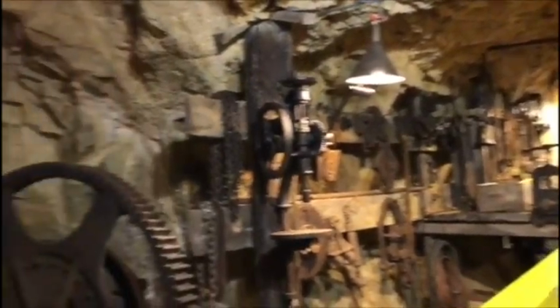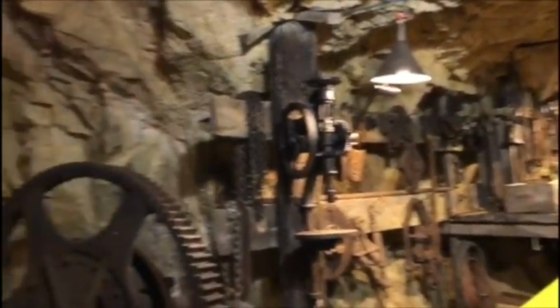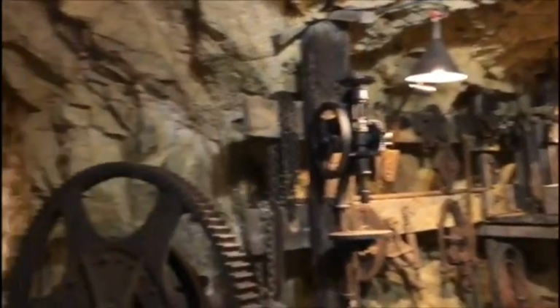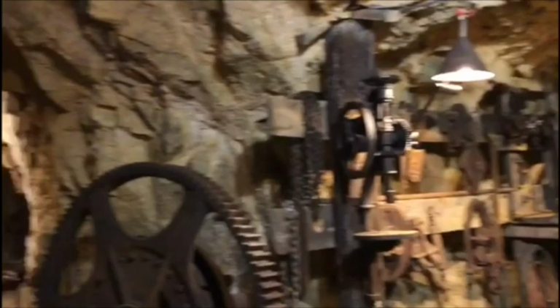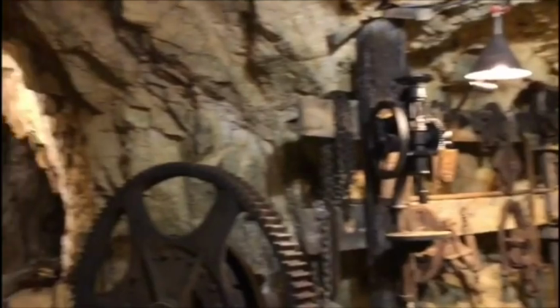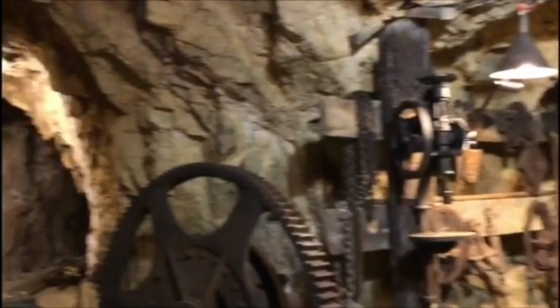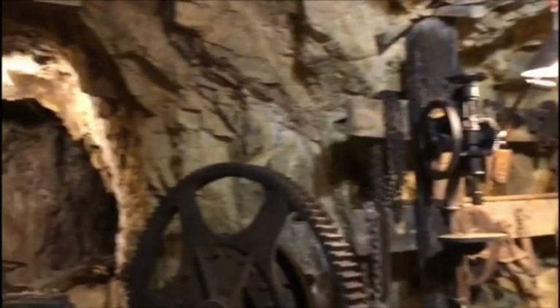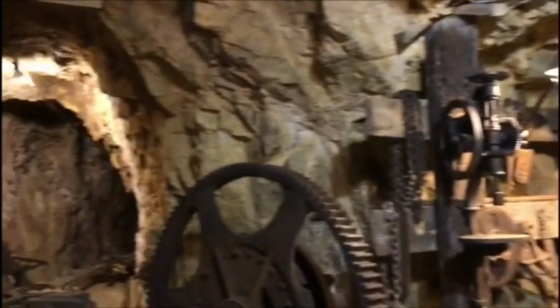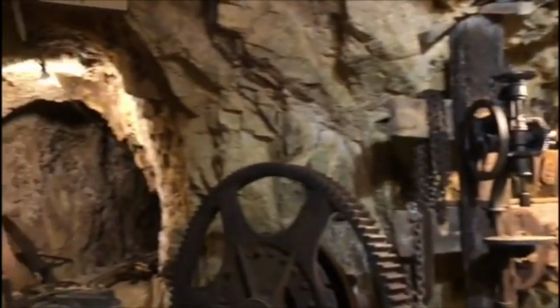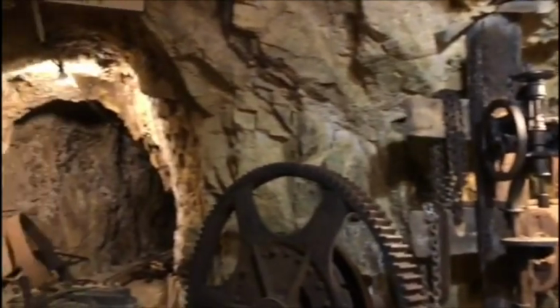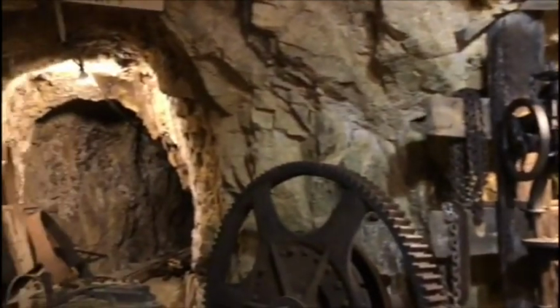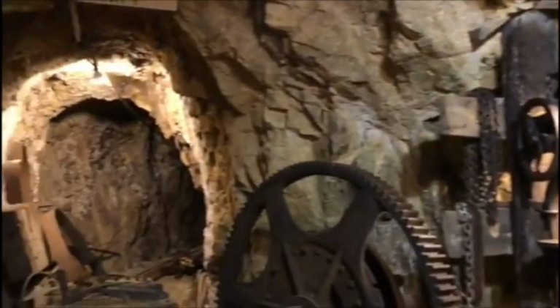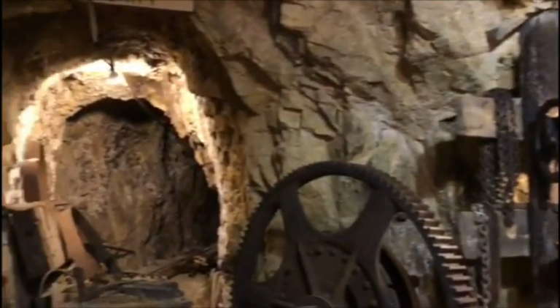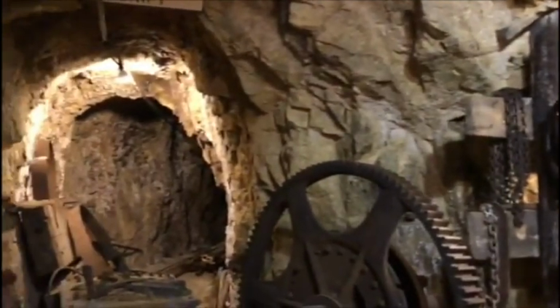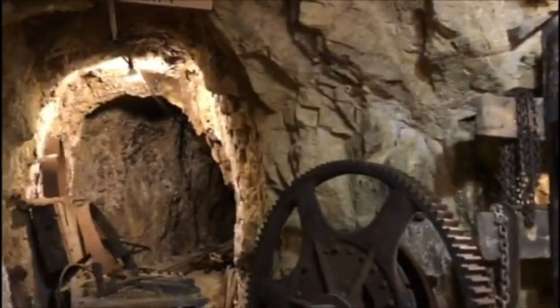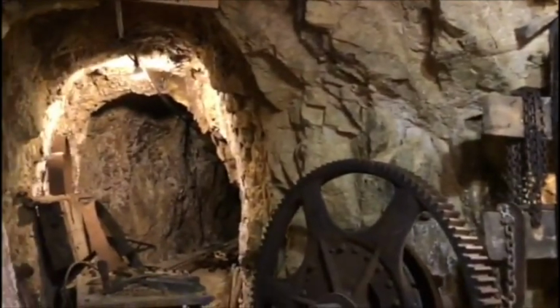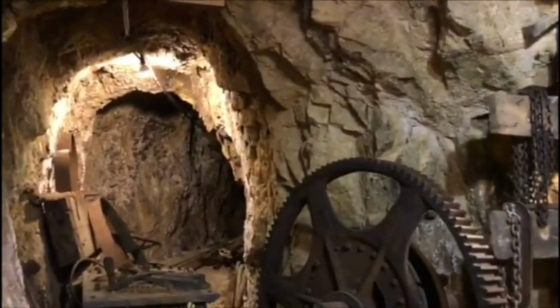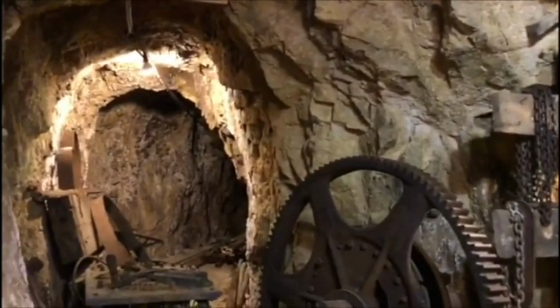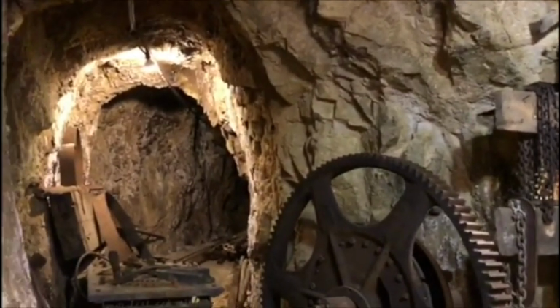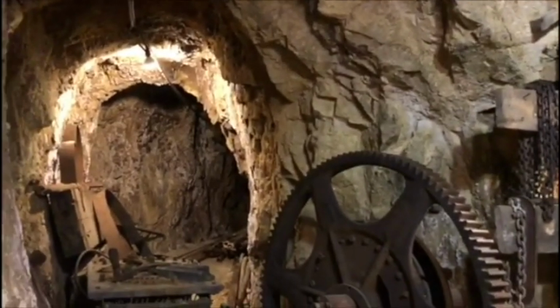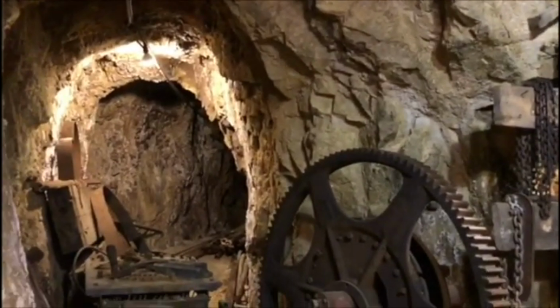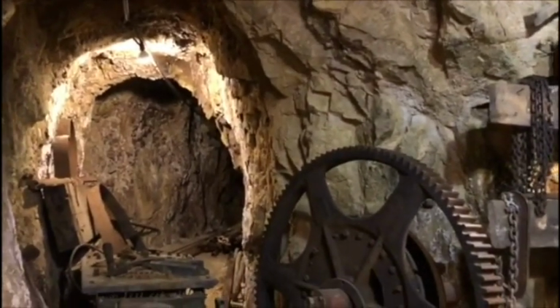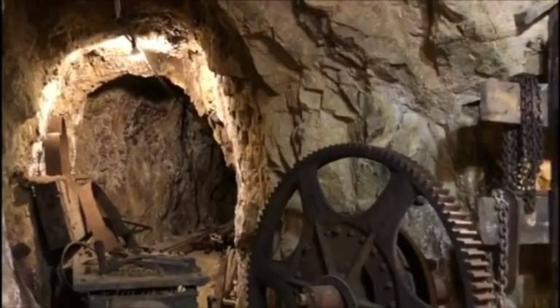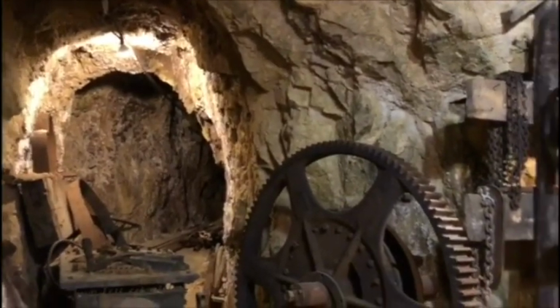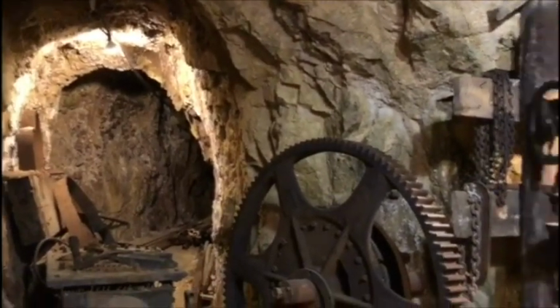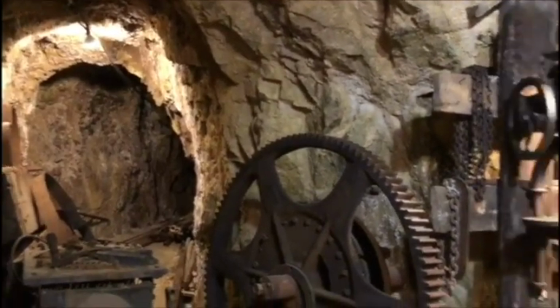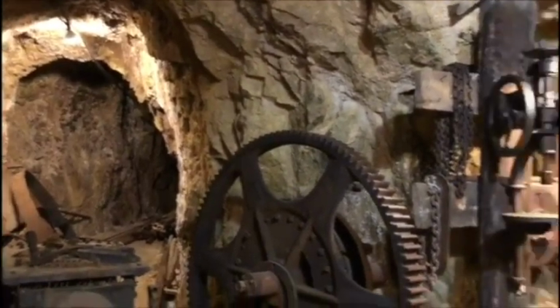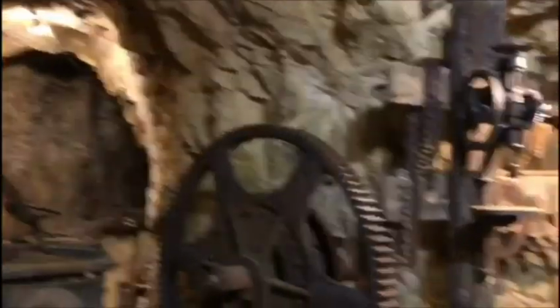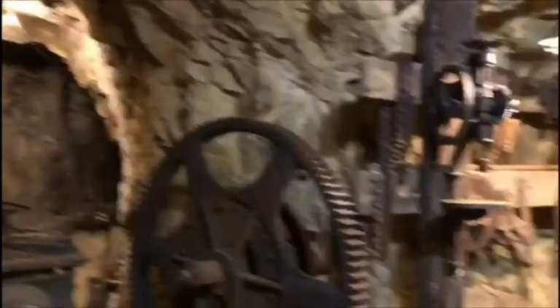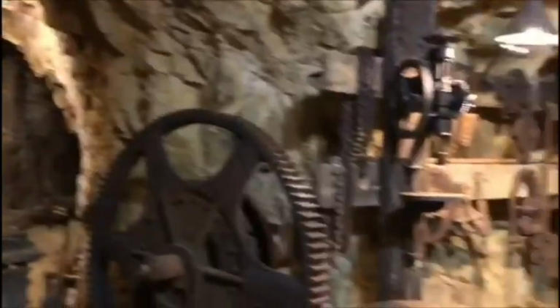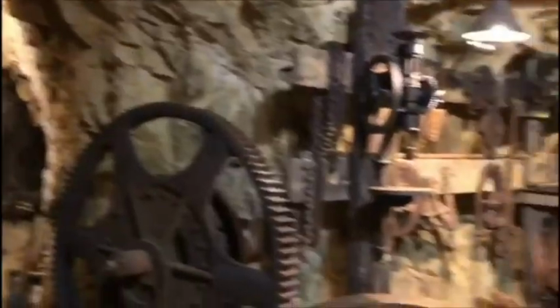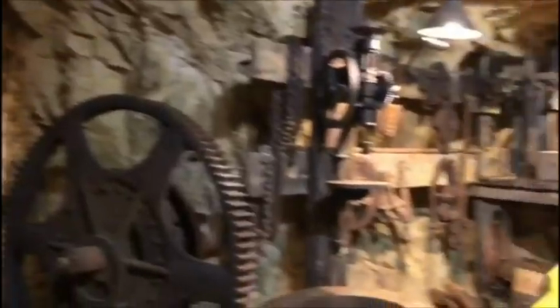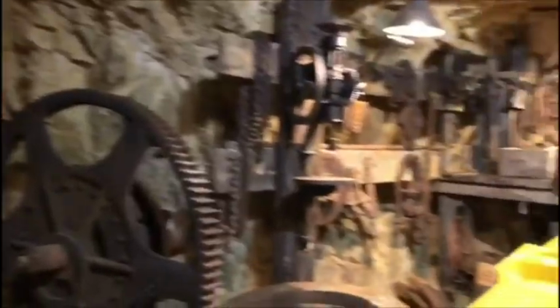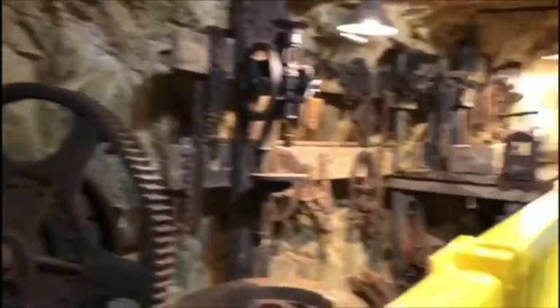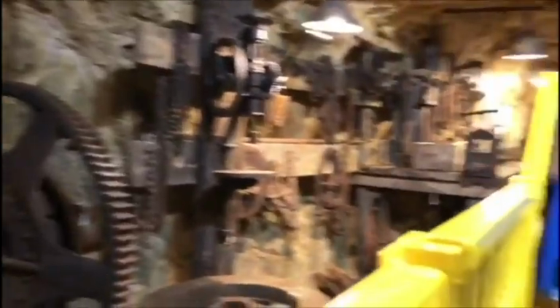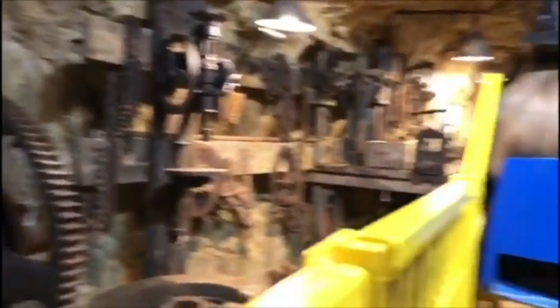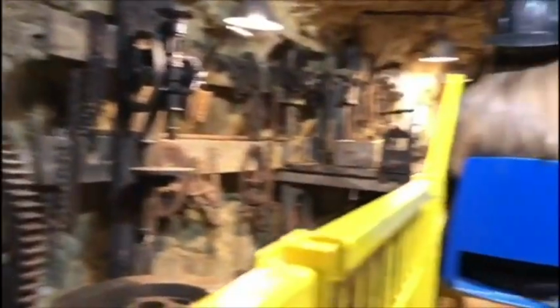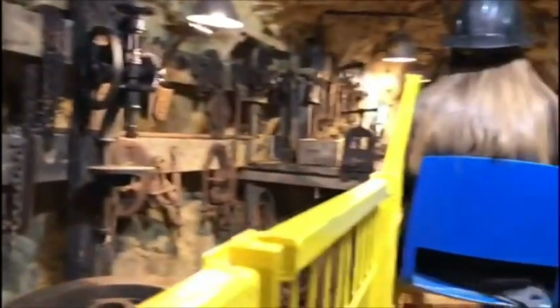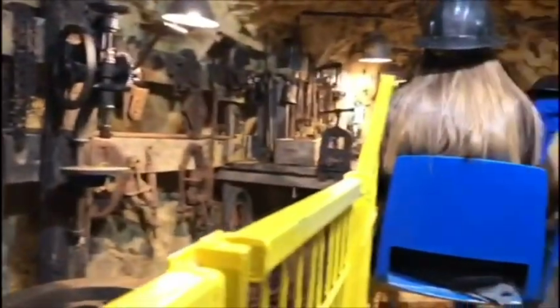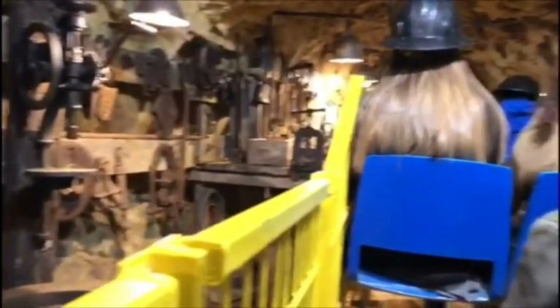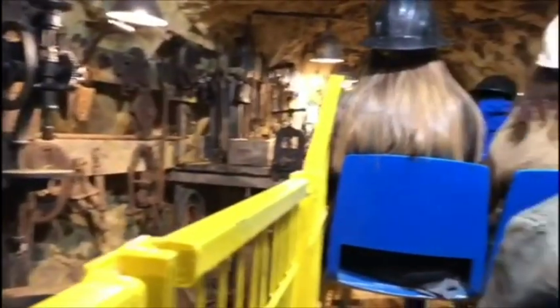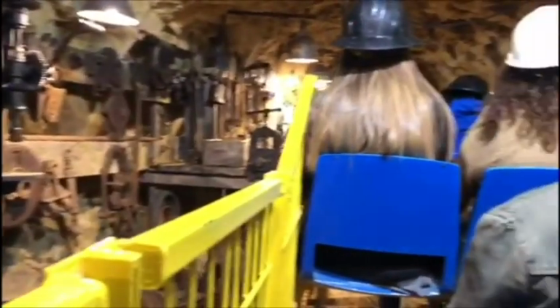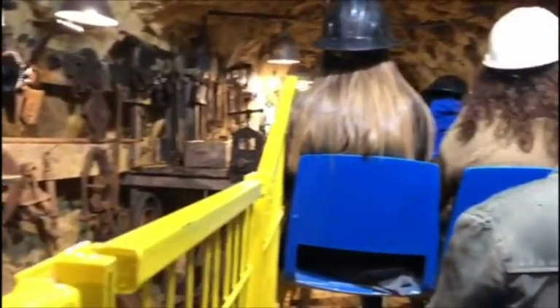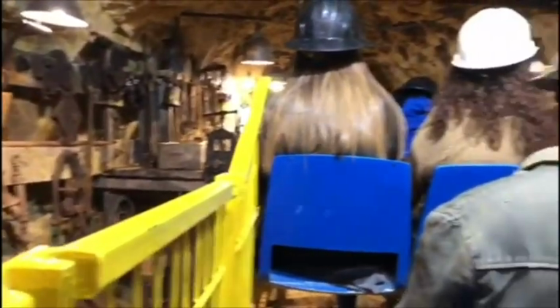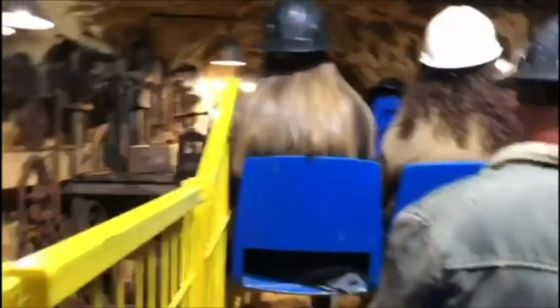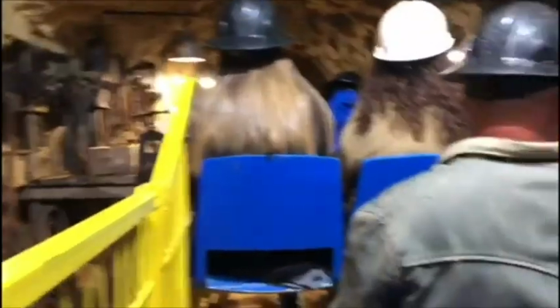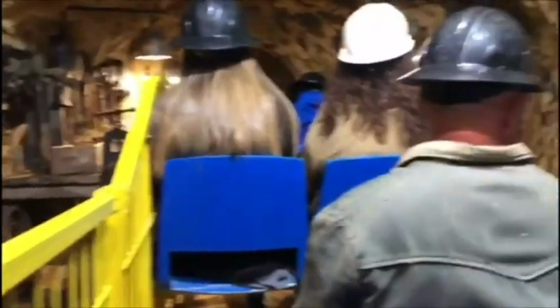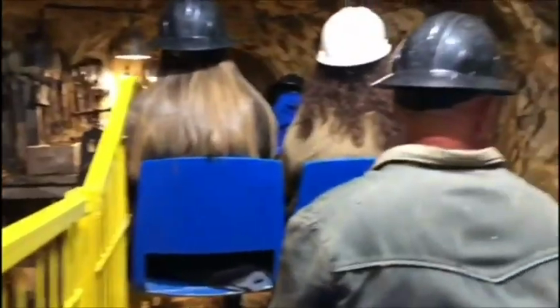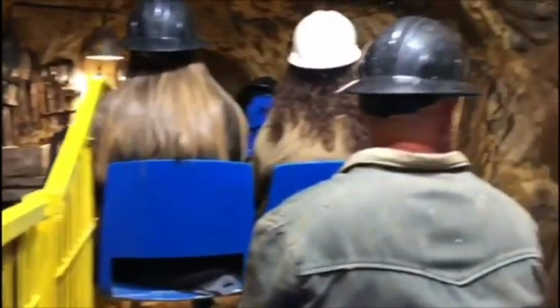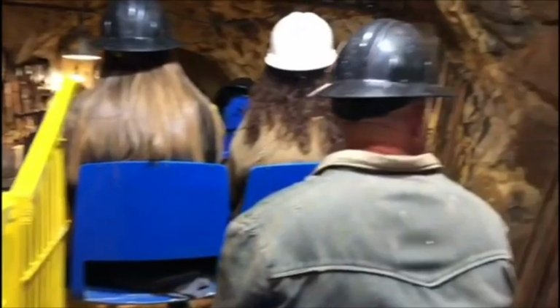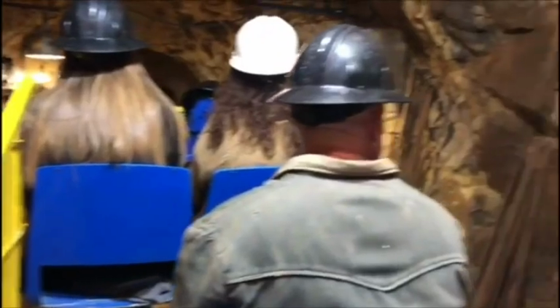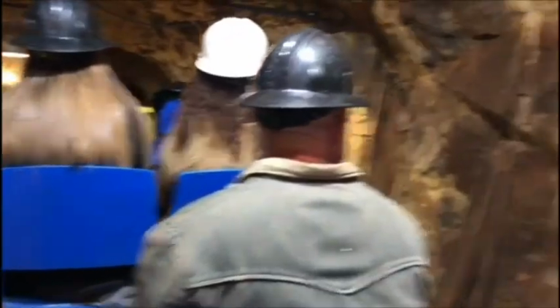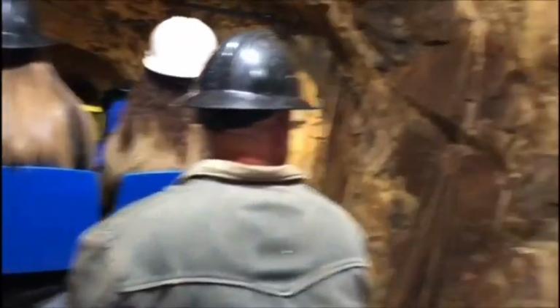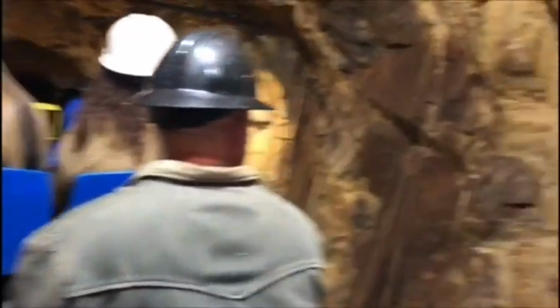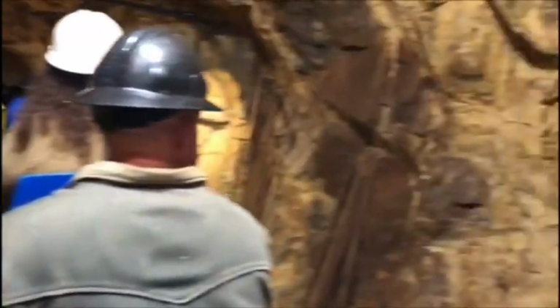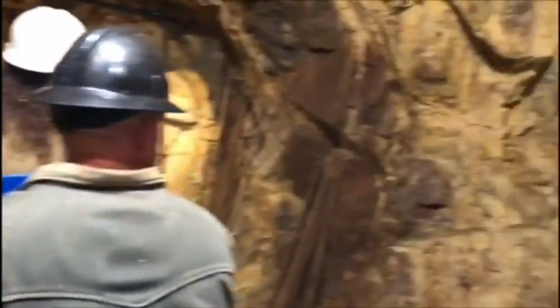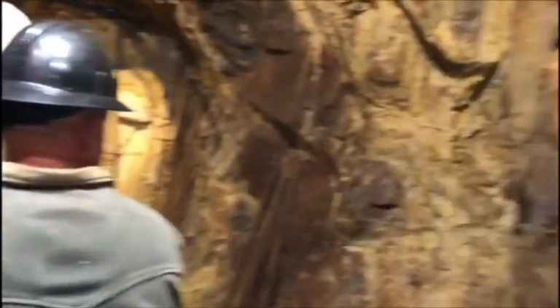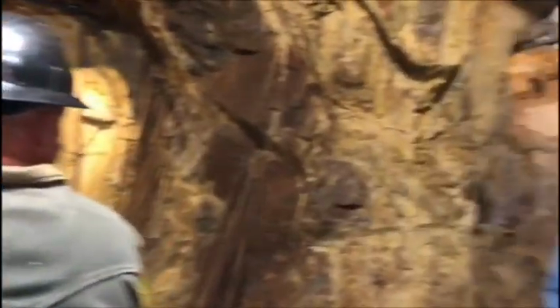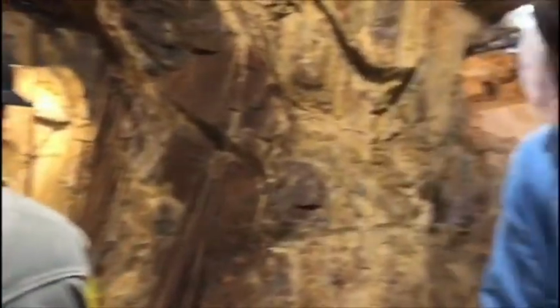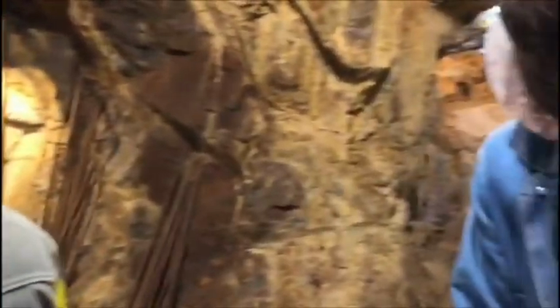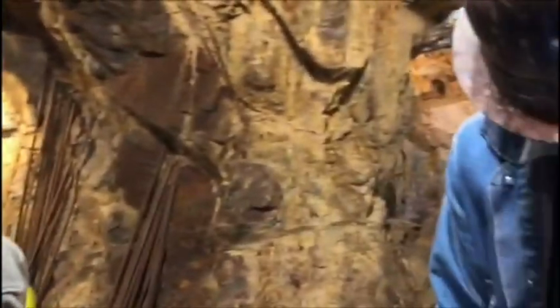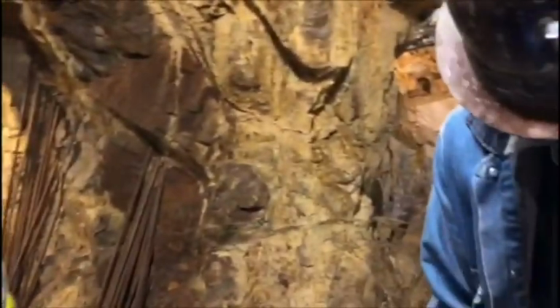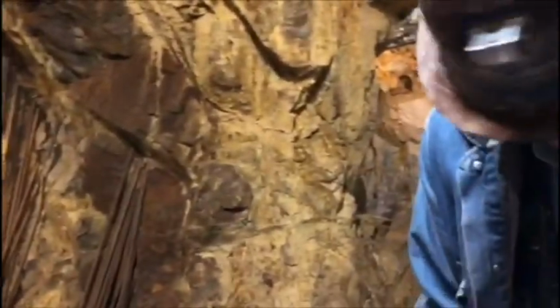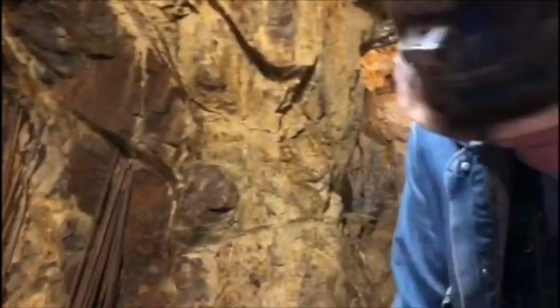So that was kind of a short ride on the man-trip, but it gives you an idea how we move a group of miners underground. And we never had a man-trip this fancy.